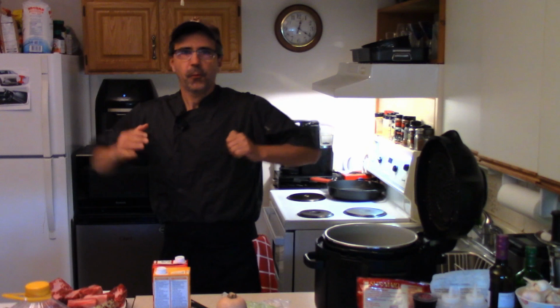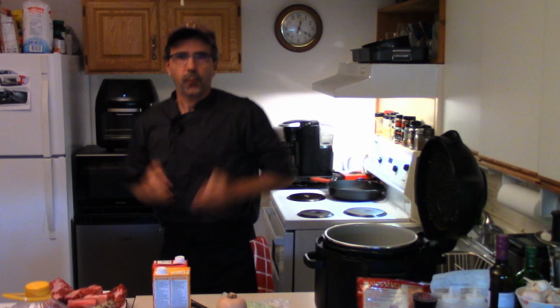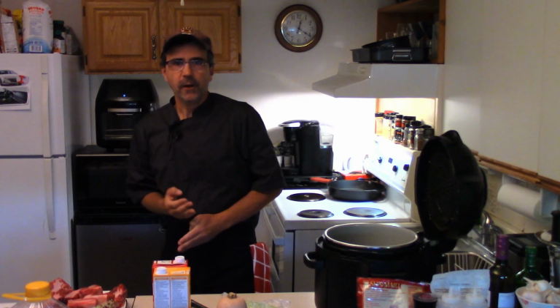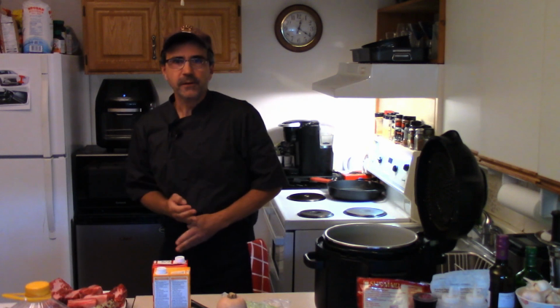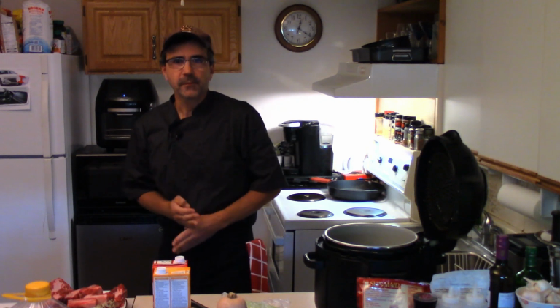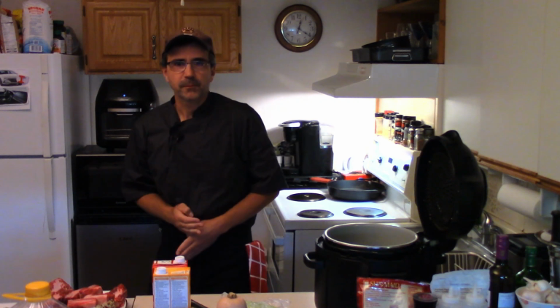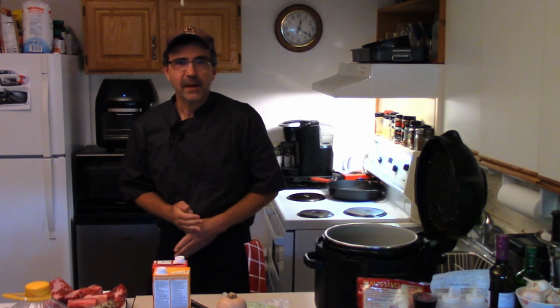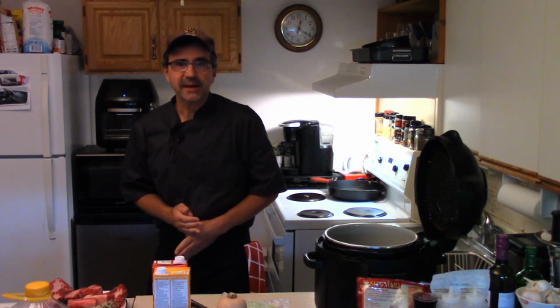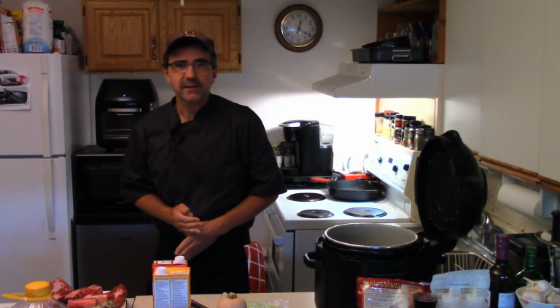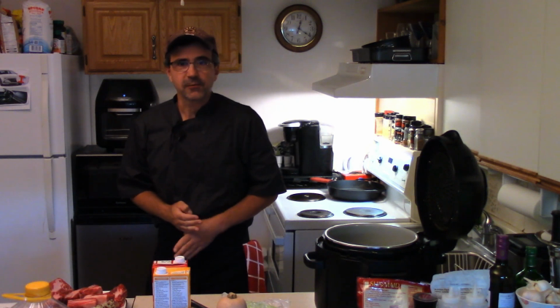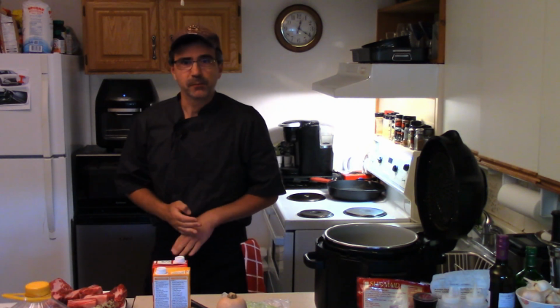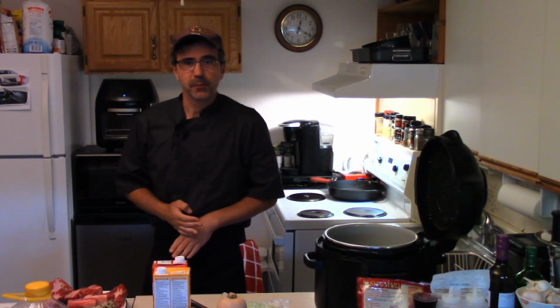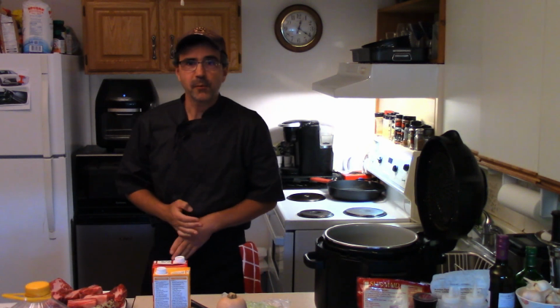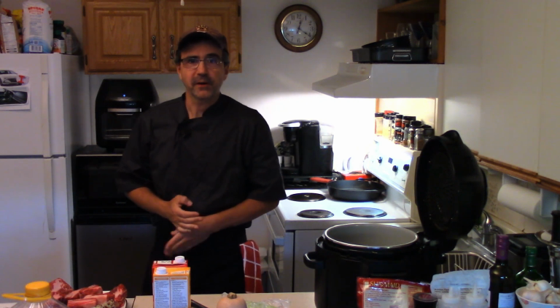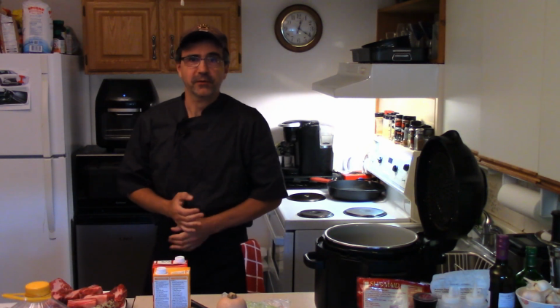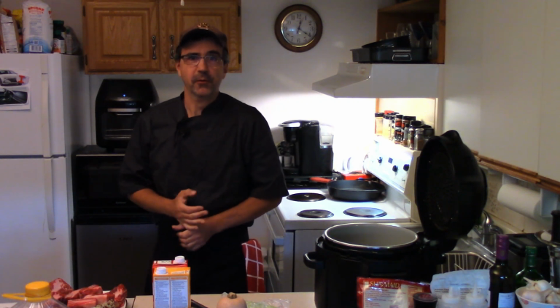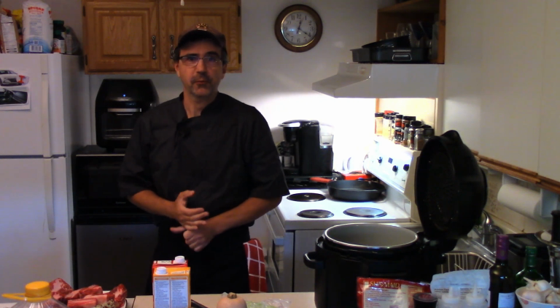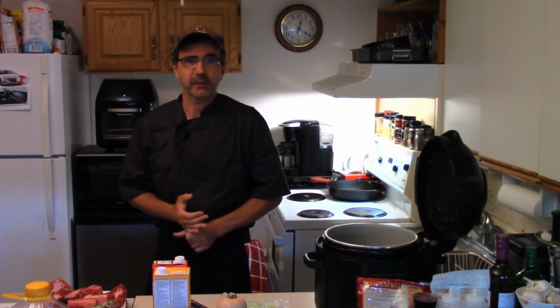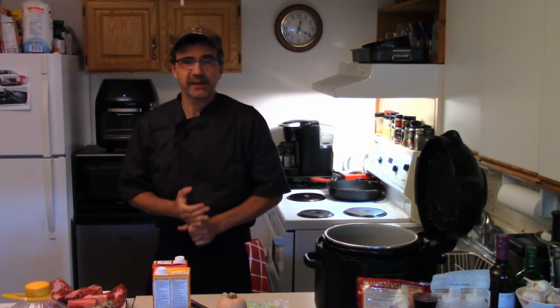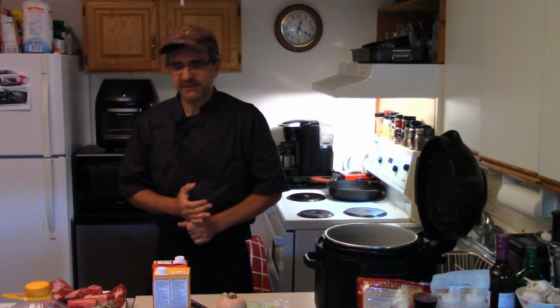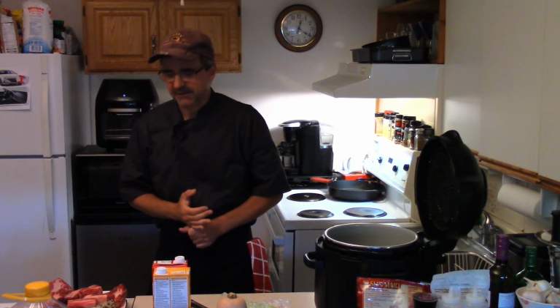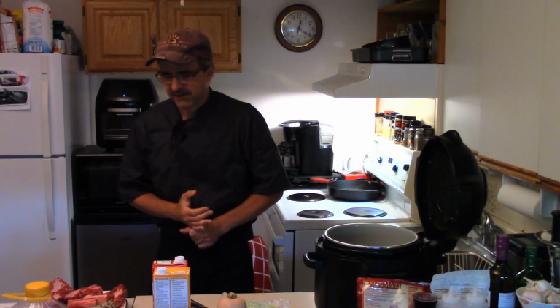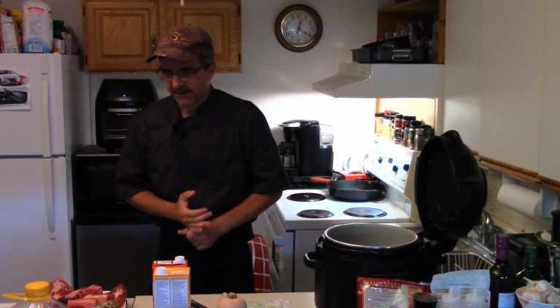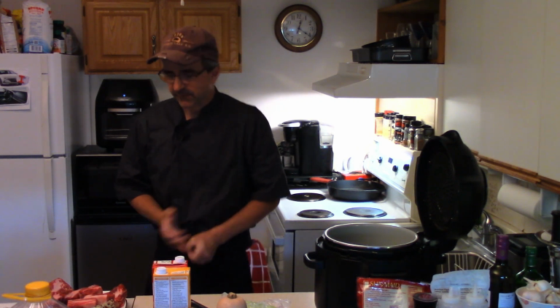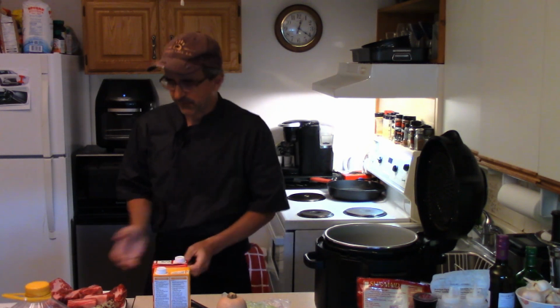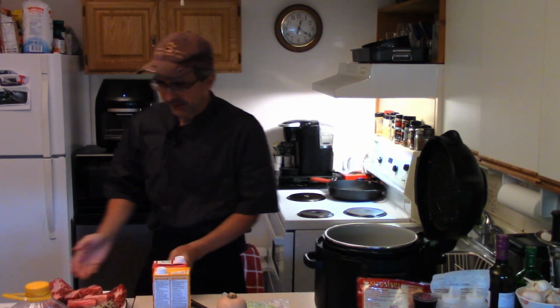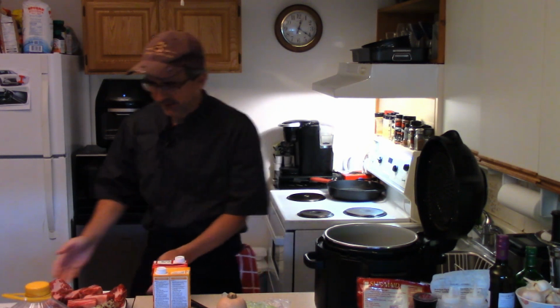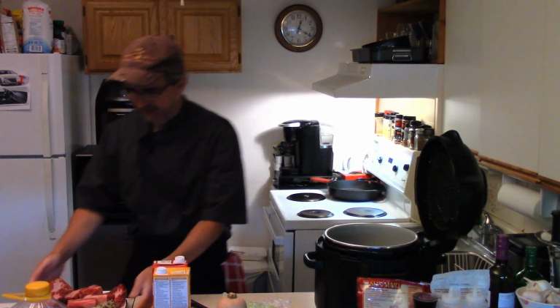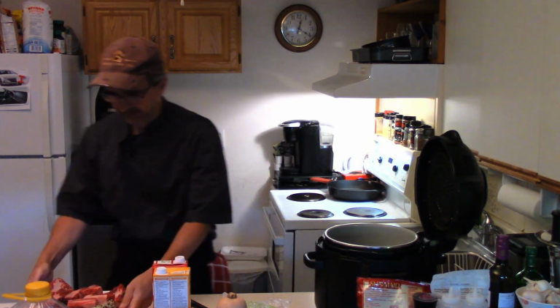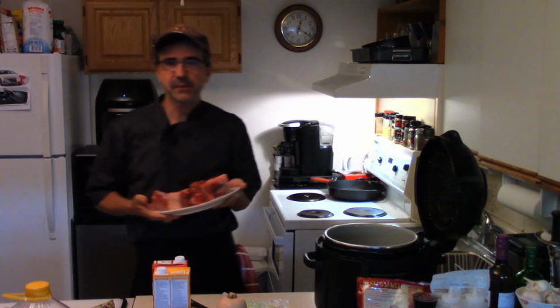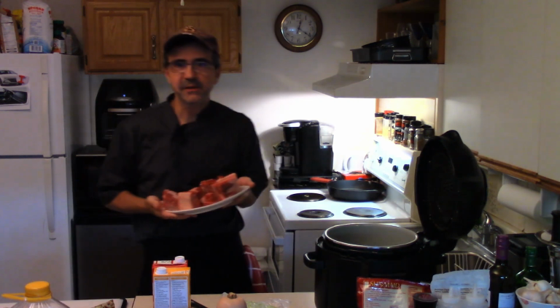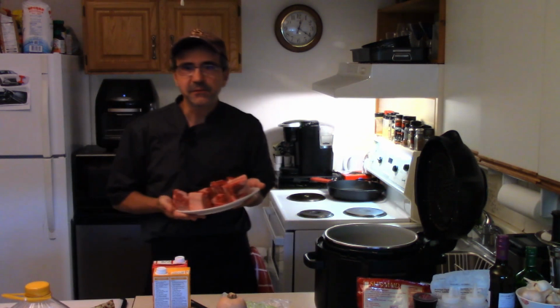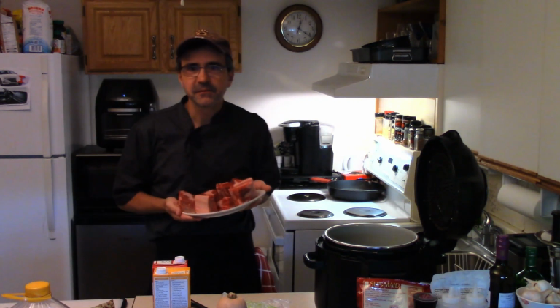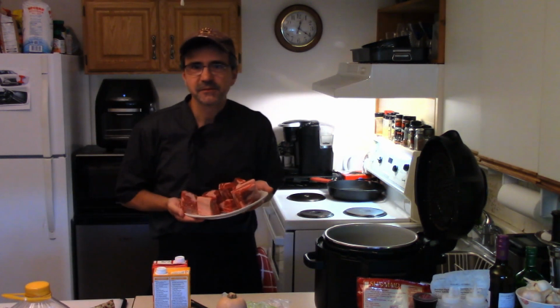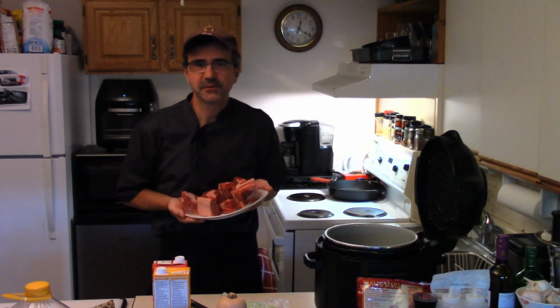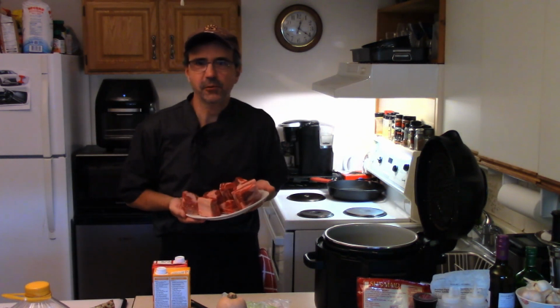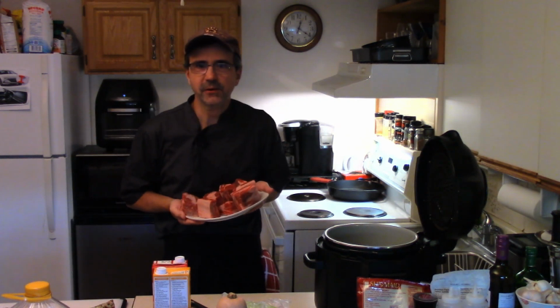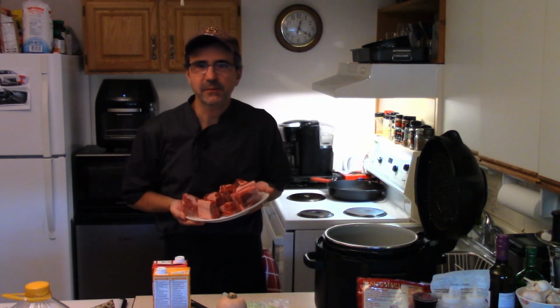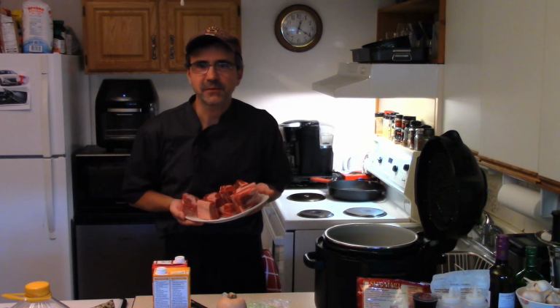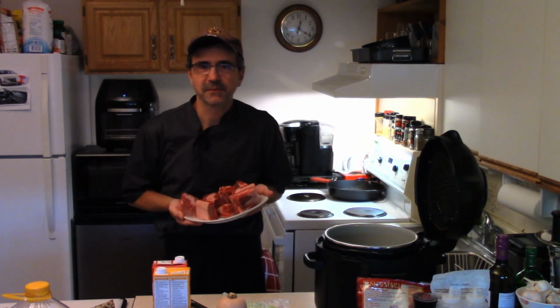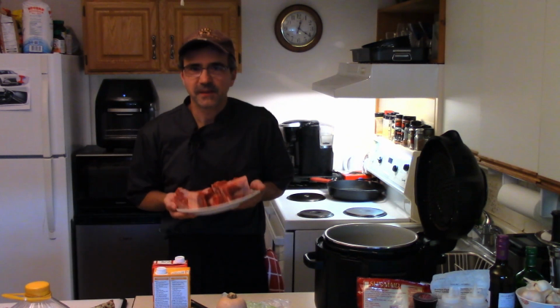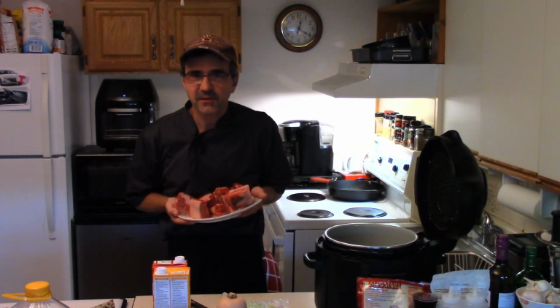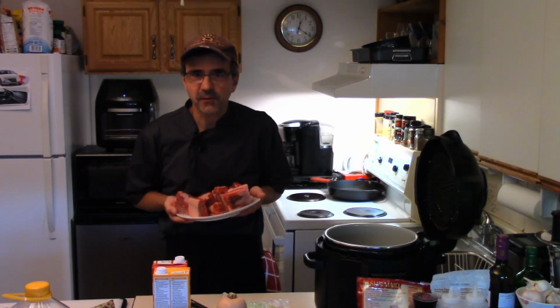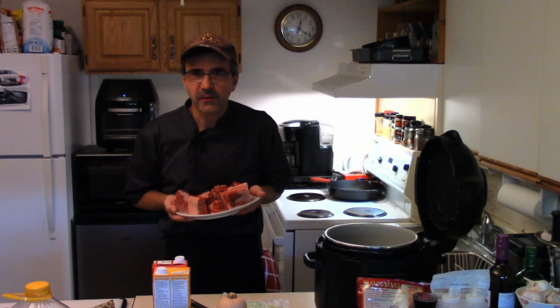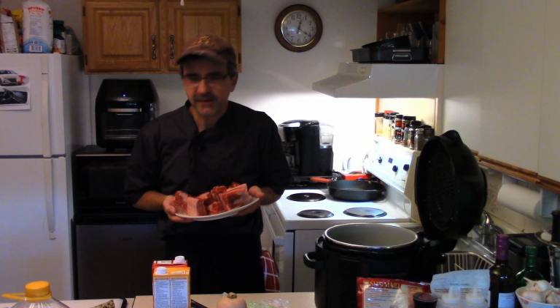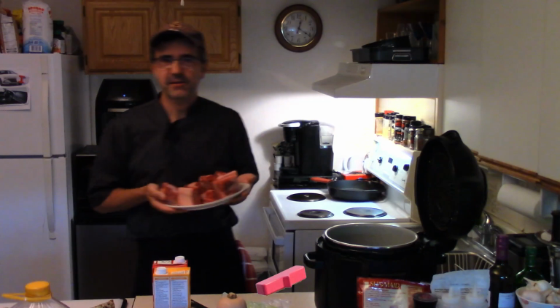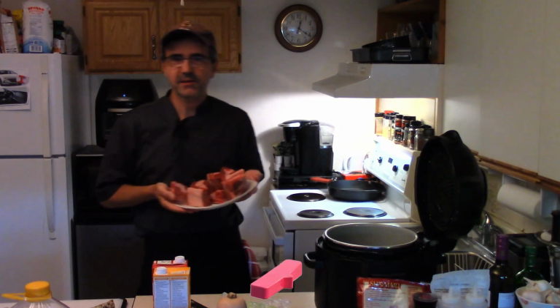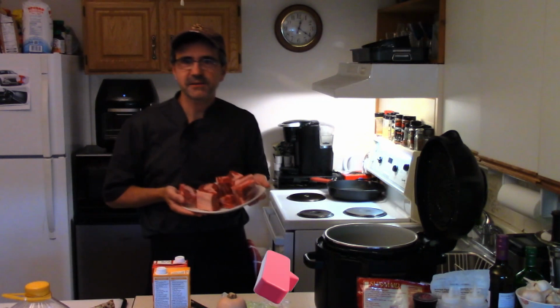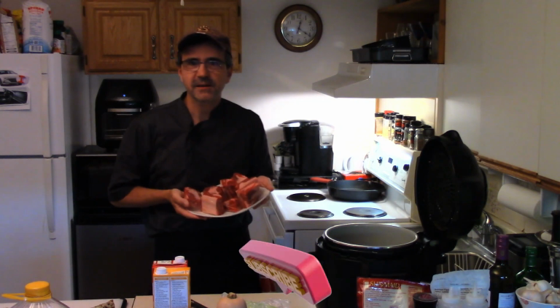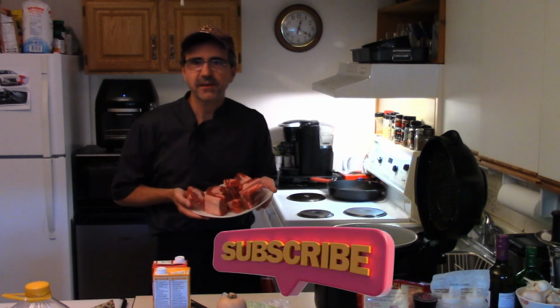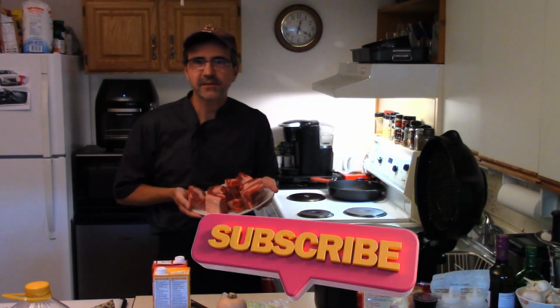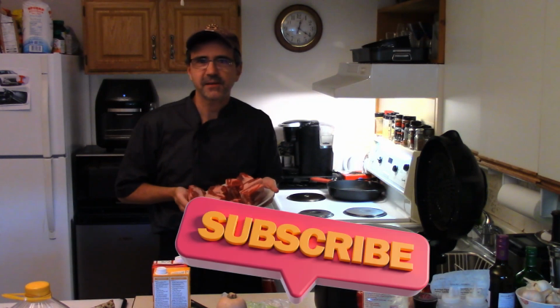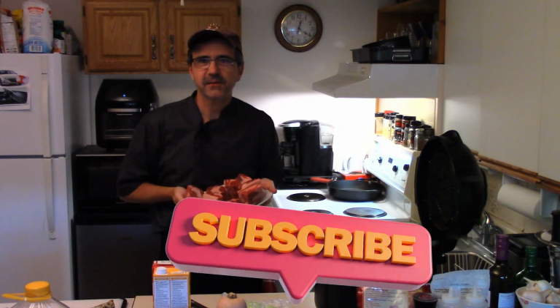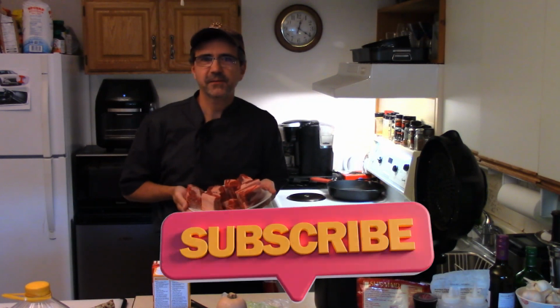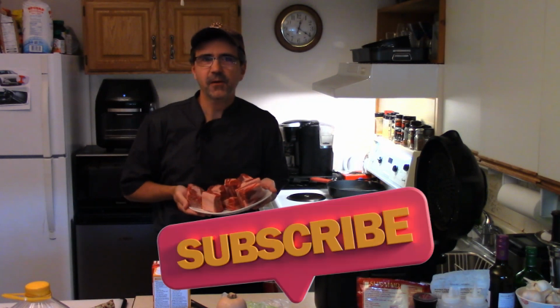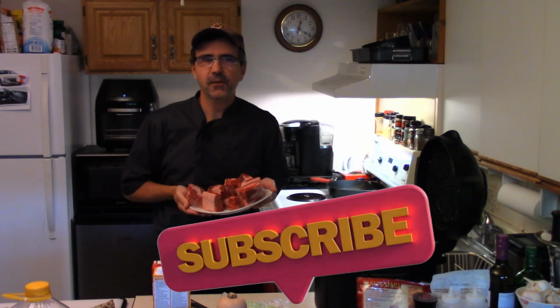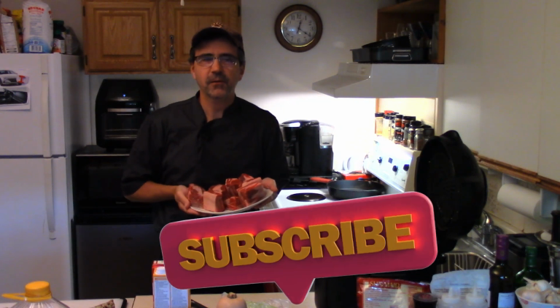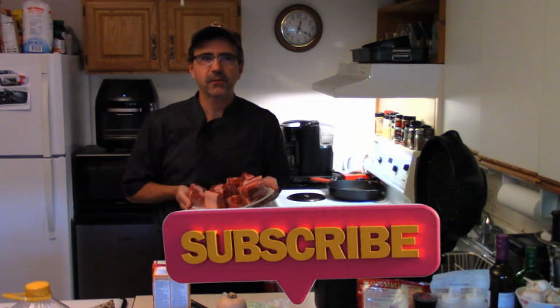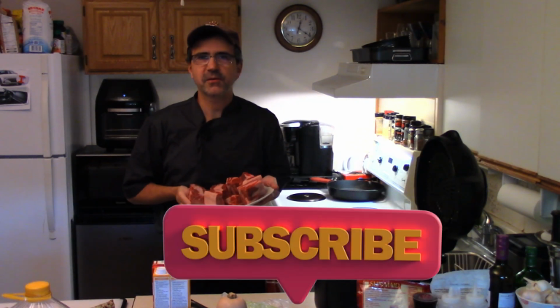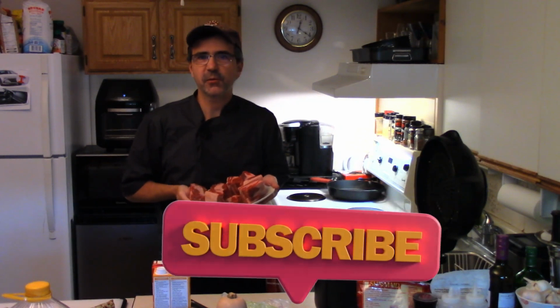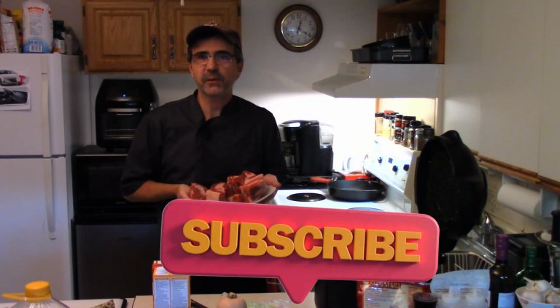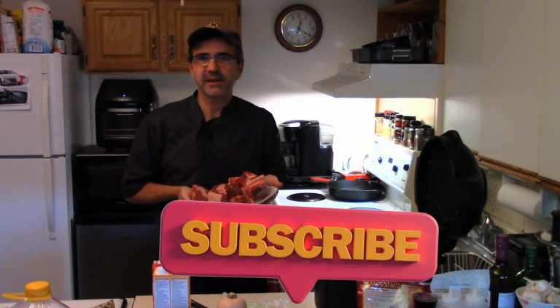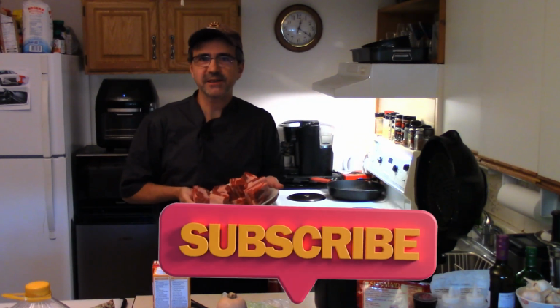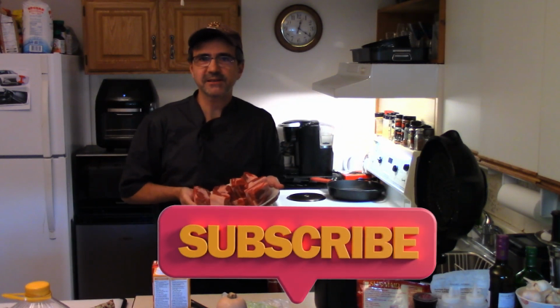Welcome back to Beaumont's Home Kitchen. Today we're making beef short ribs. Such a nice fall stewy dish.